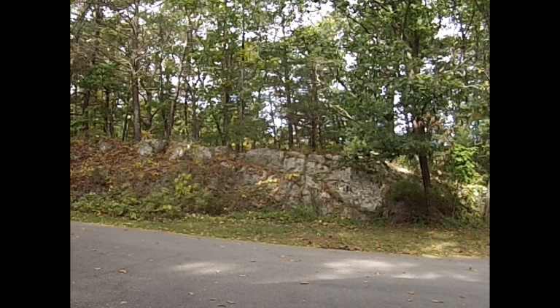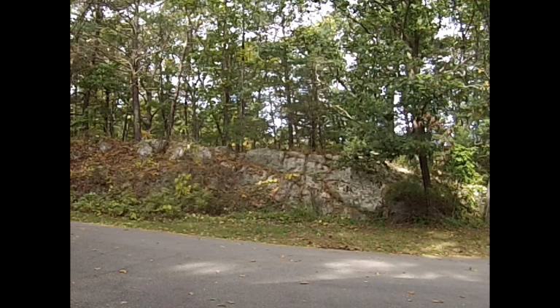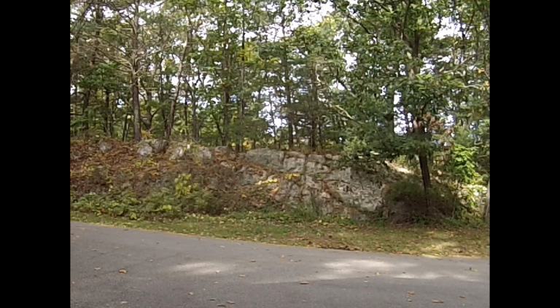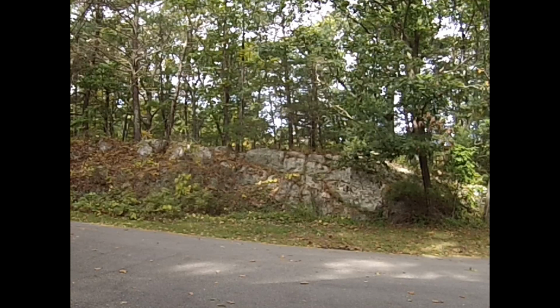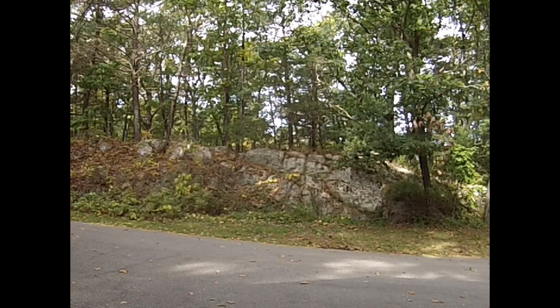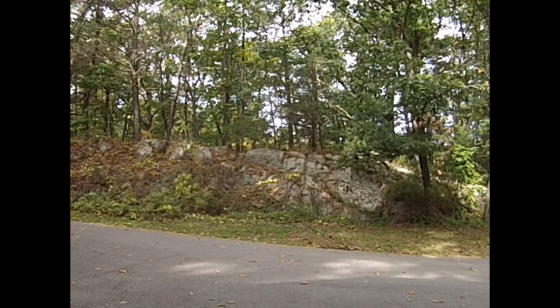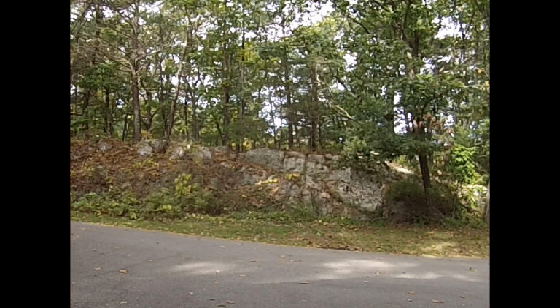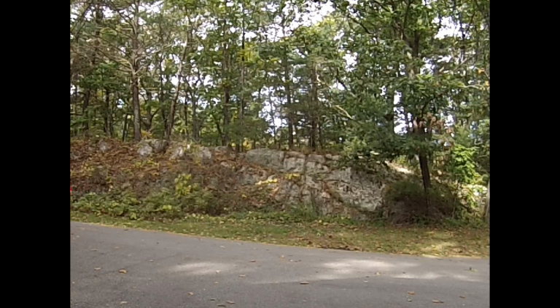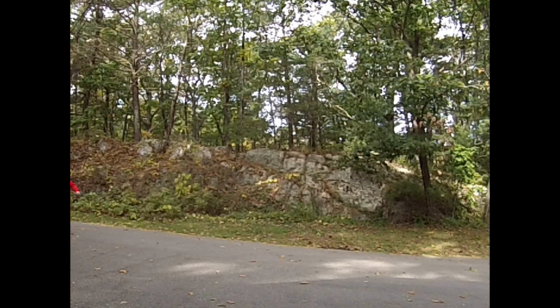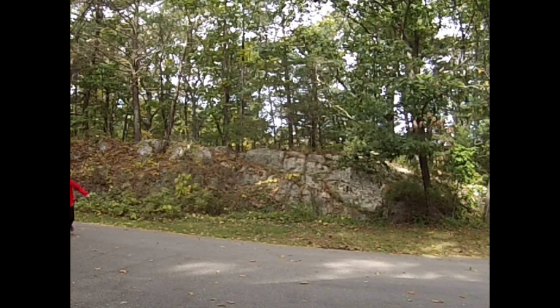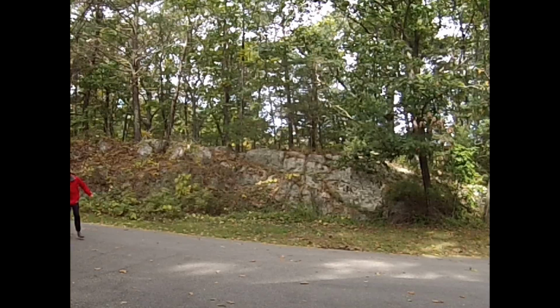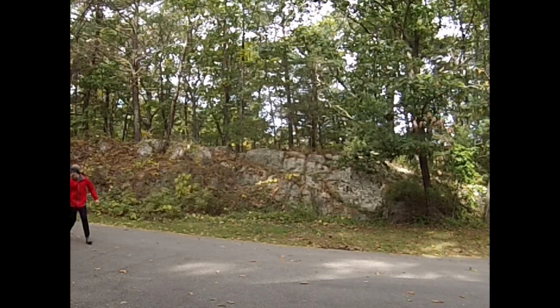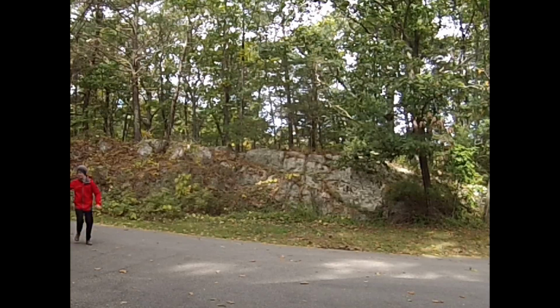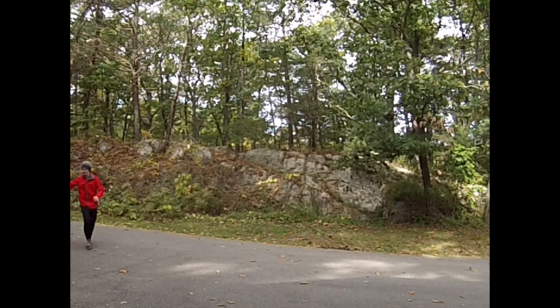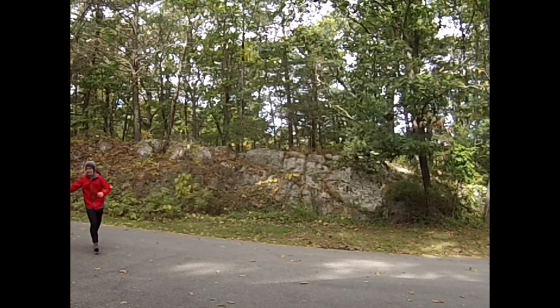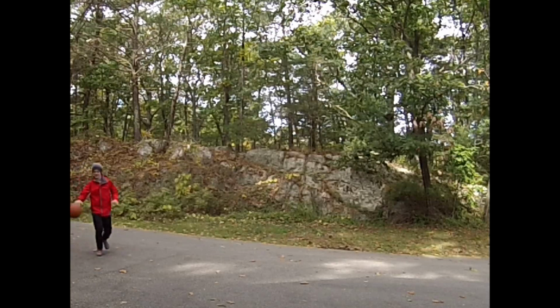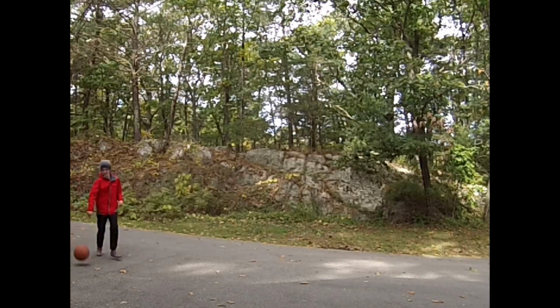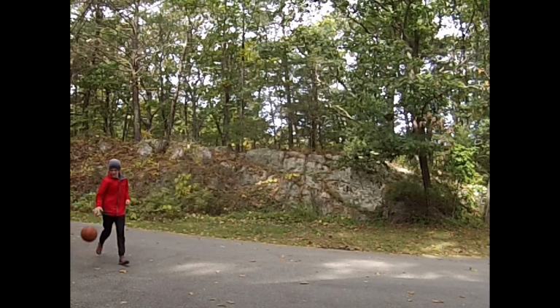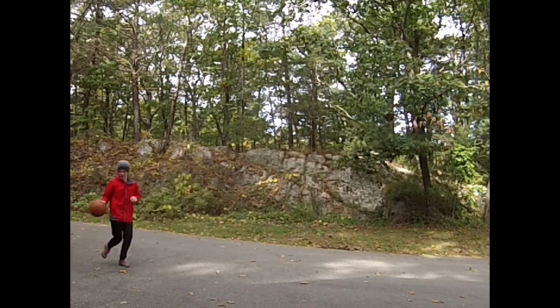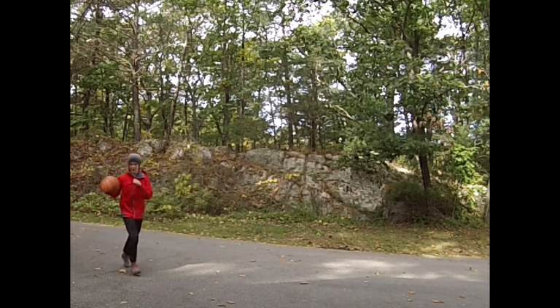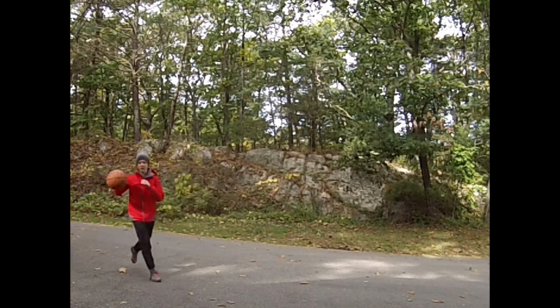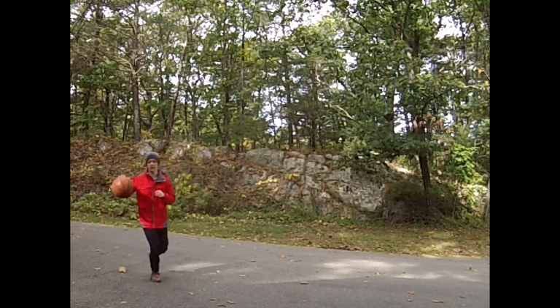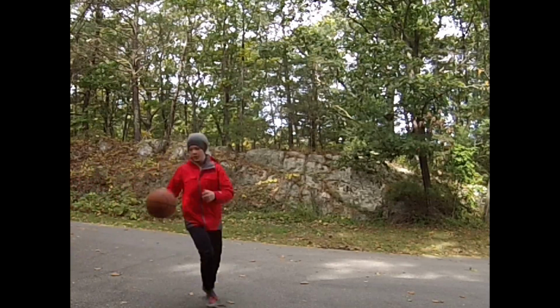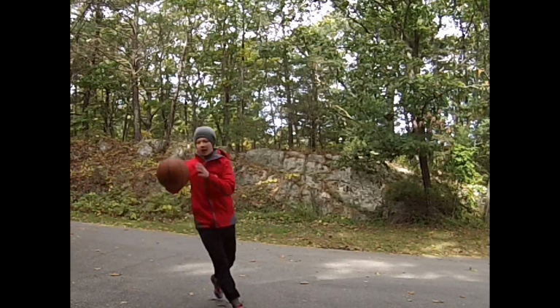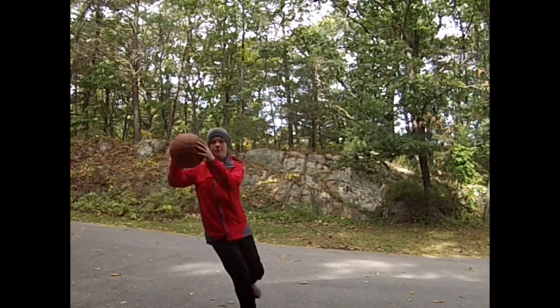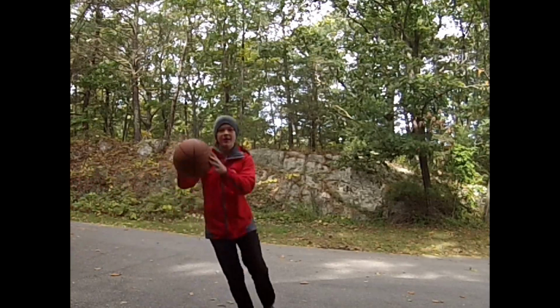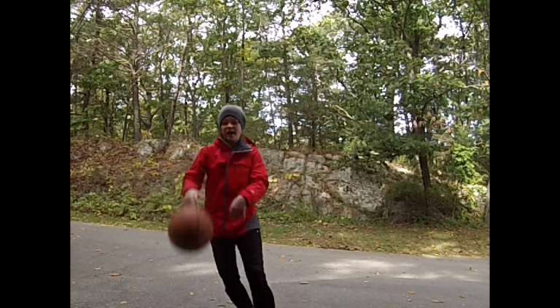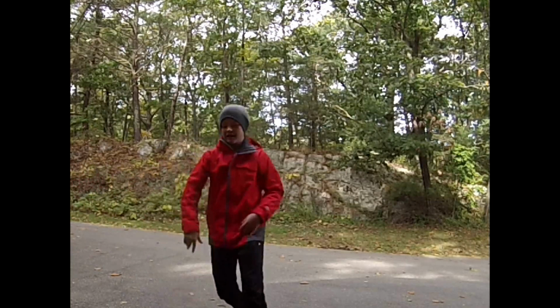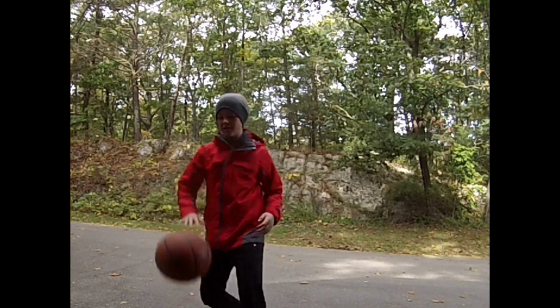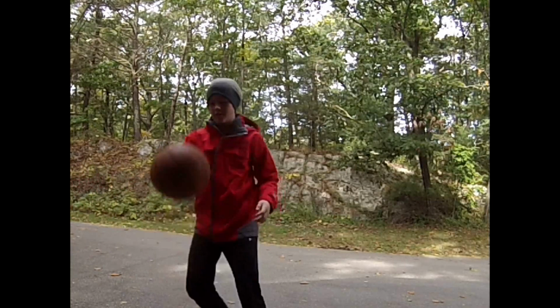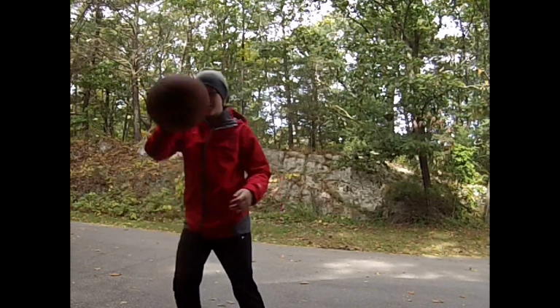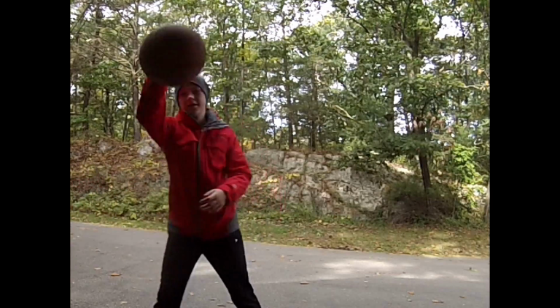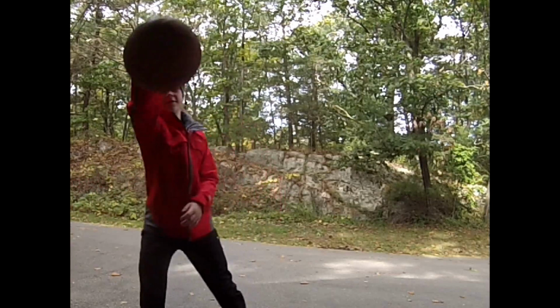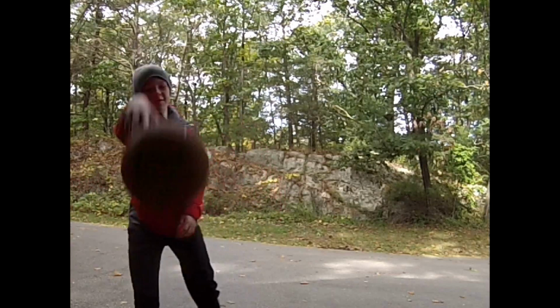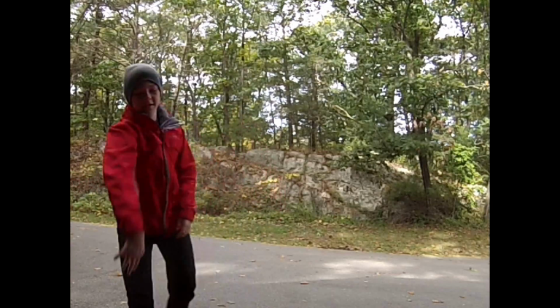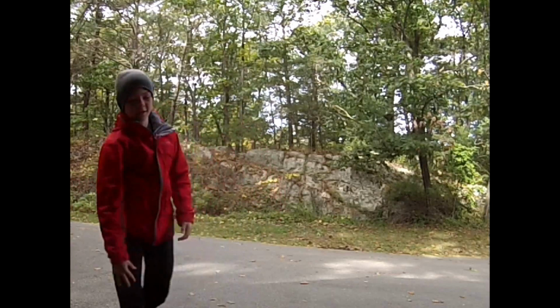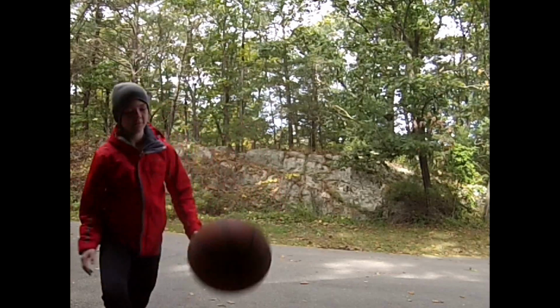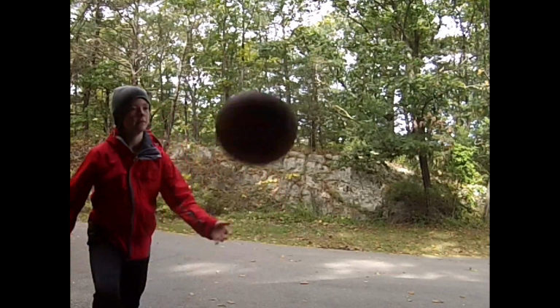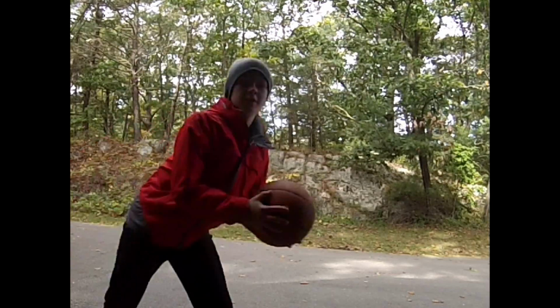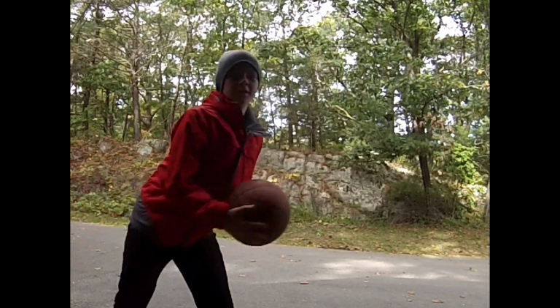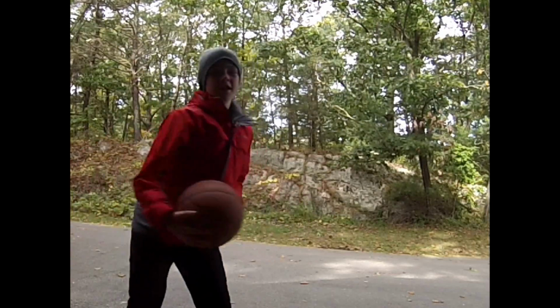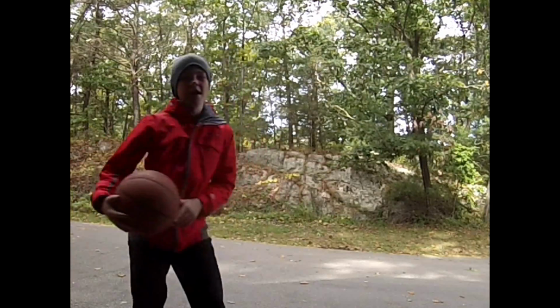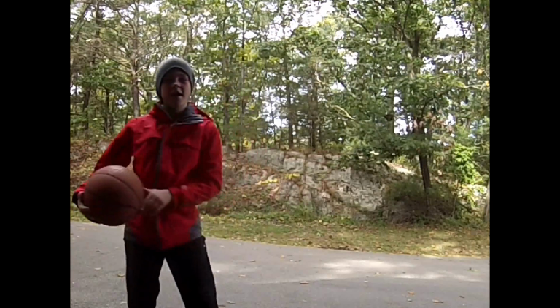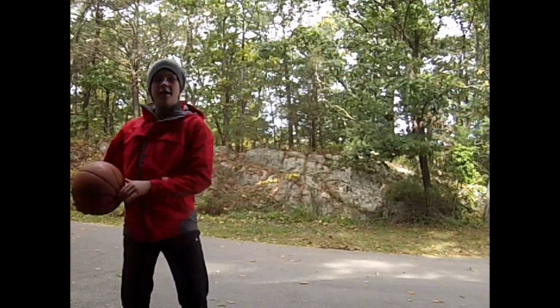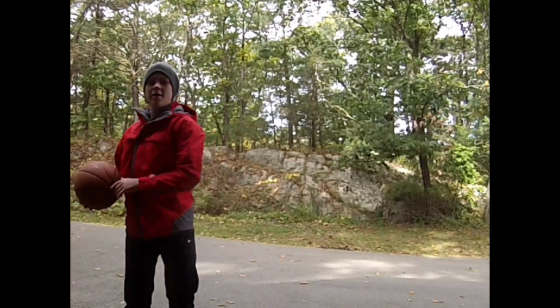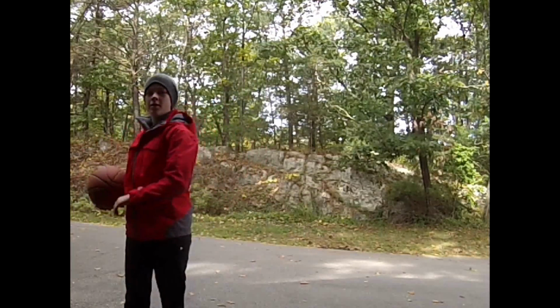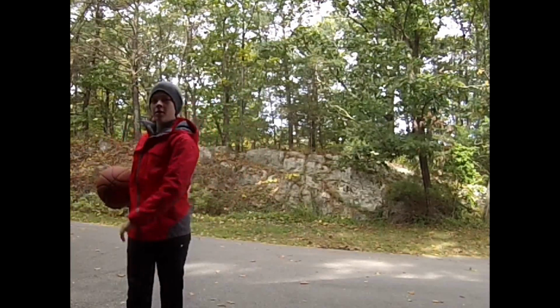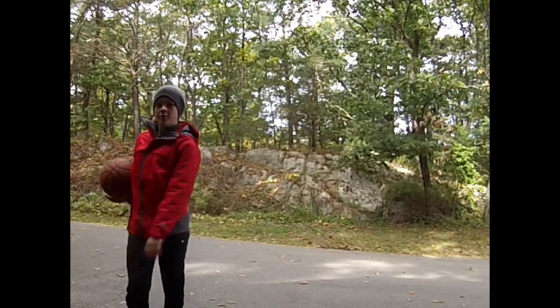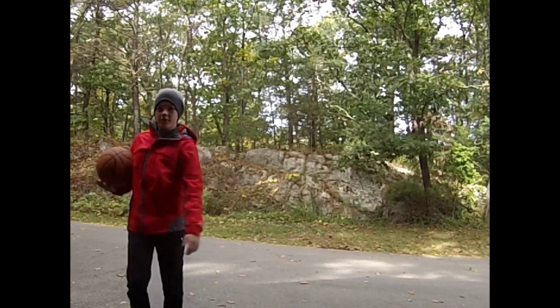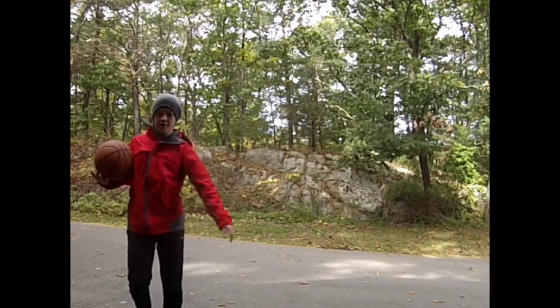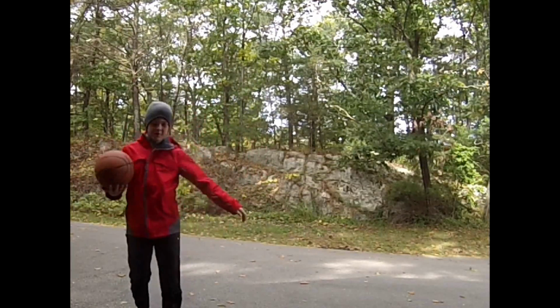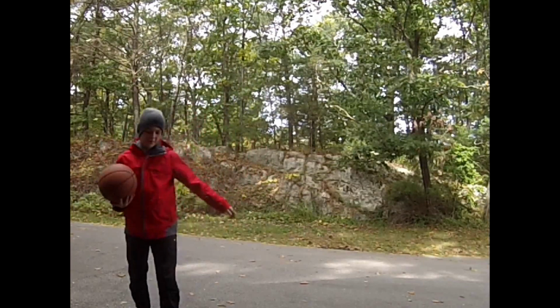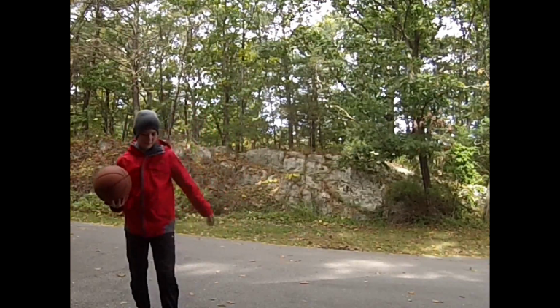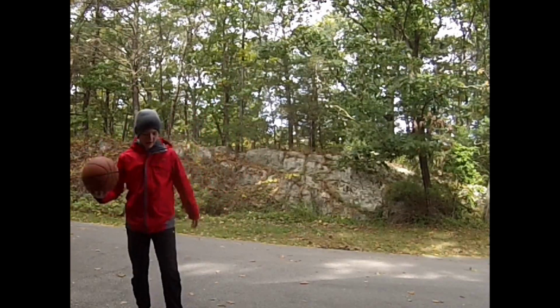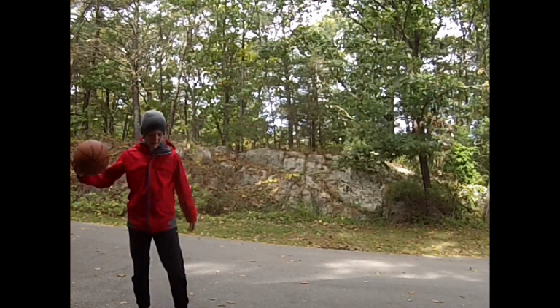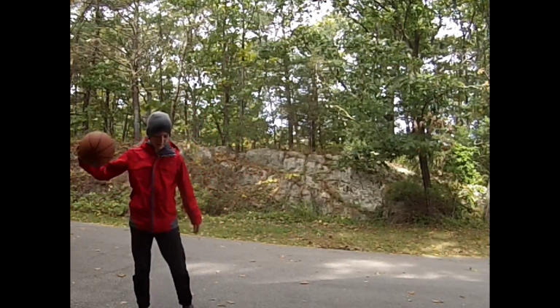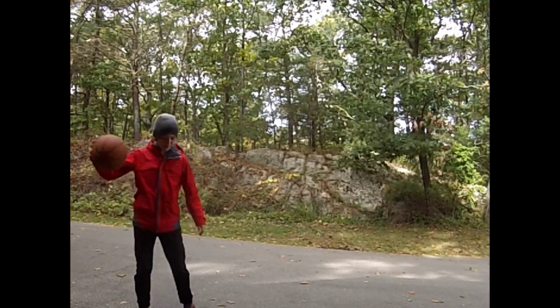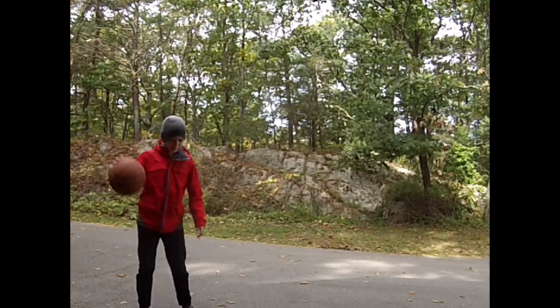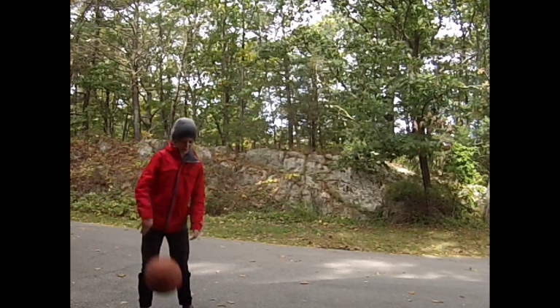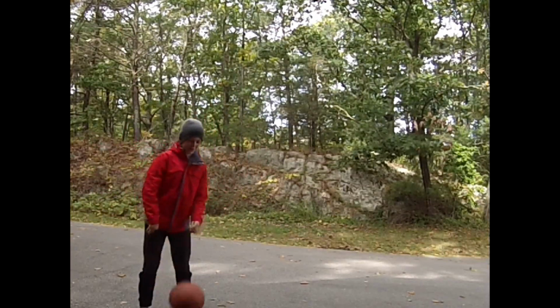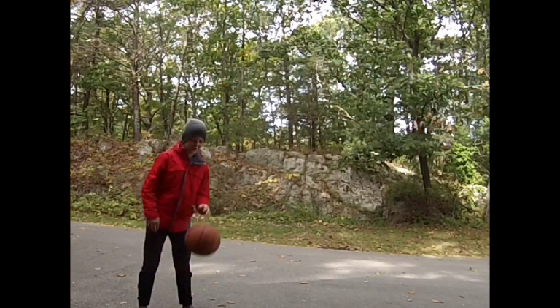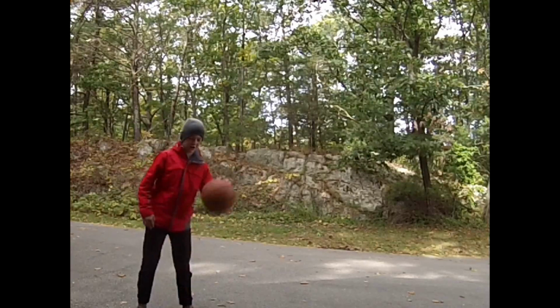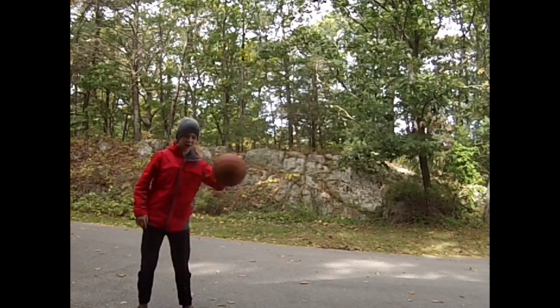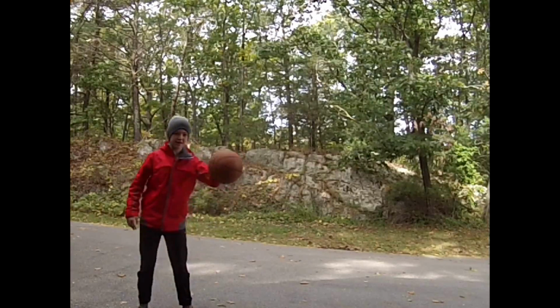Hey guys, Epic Adventure here. Welcome back to a brand new video. Today we are doing basketball trick shots.